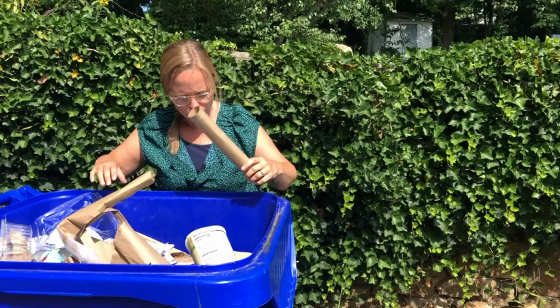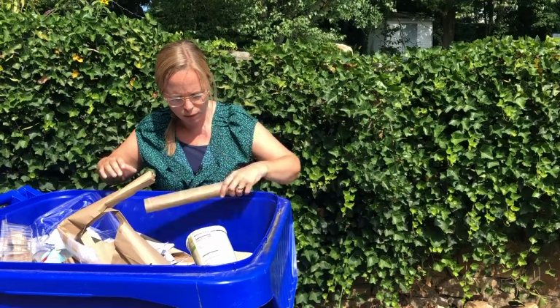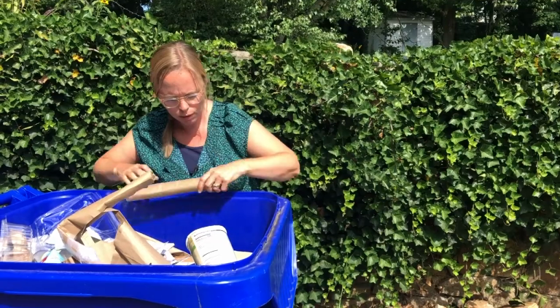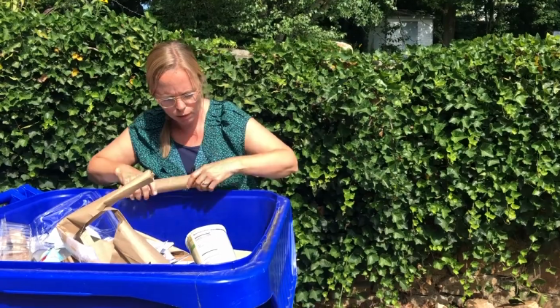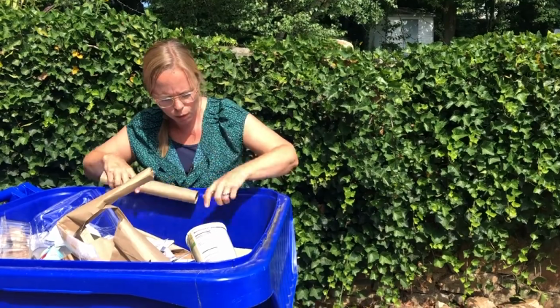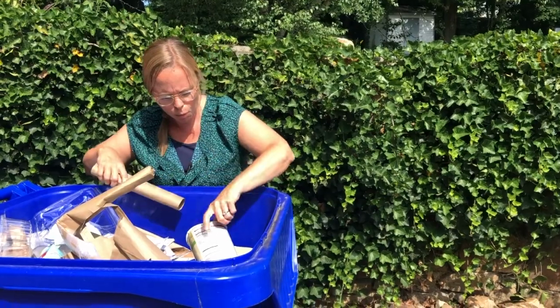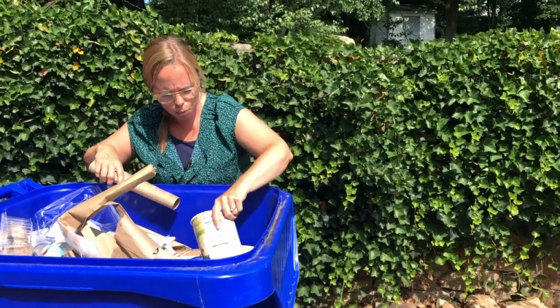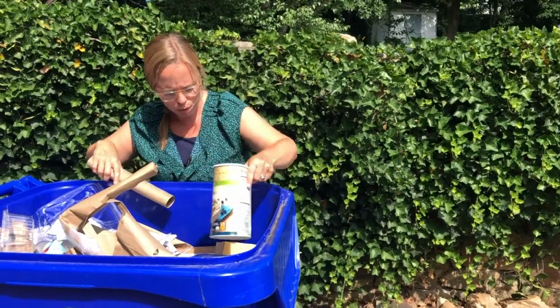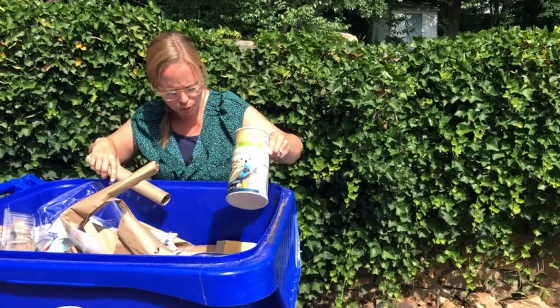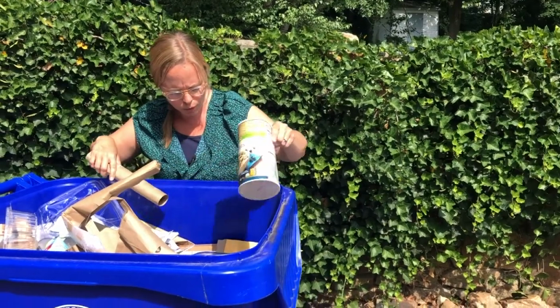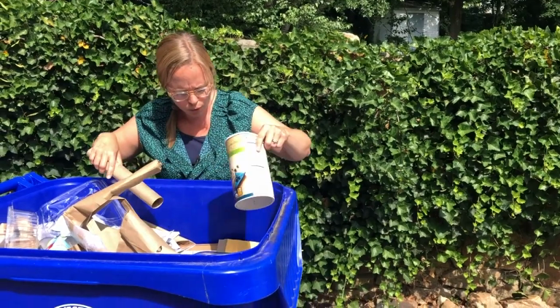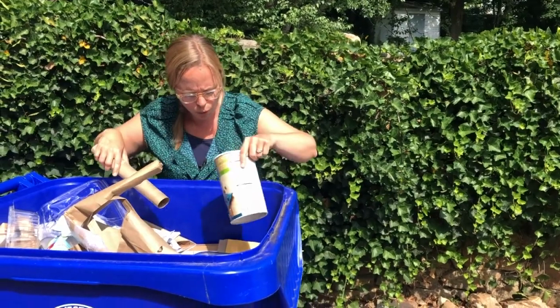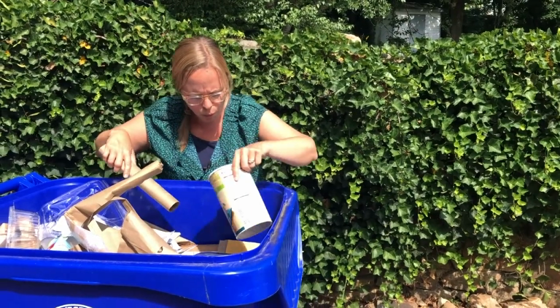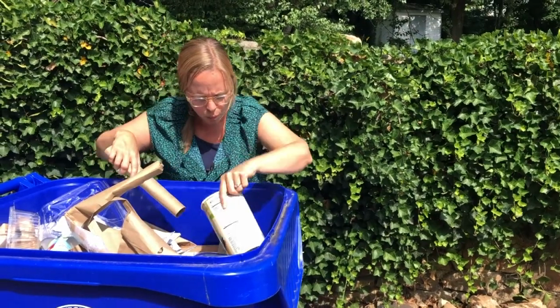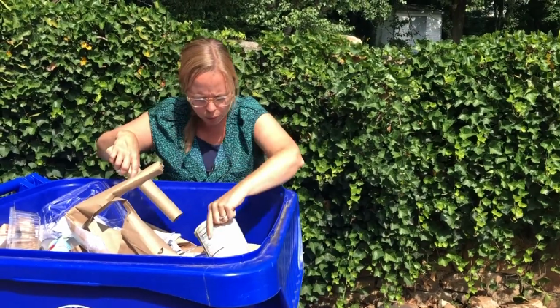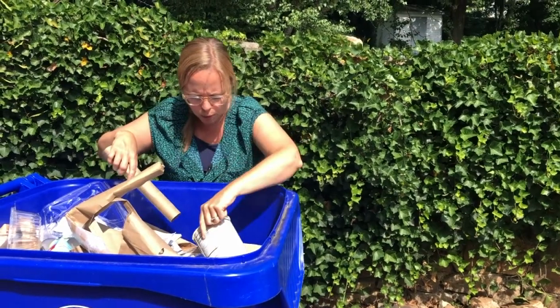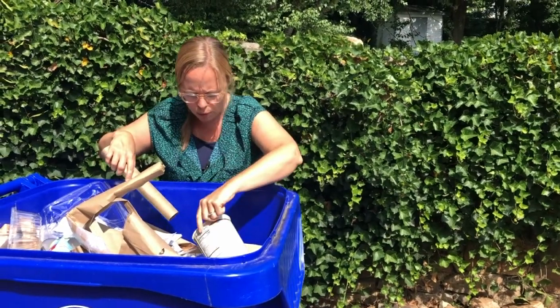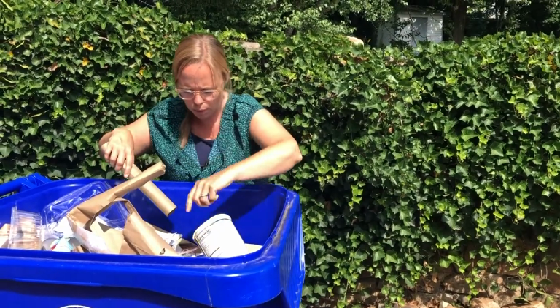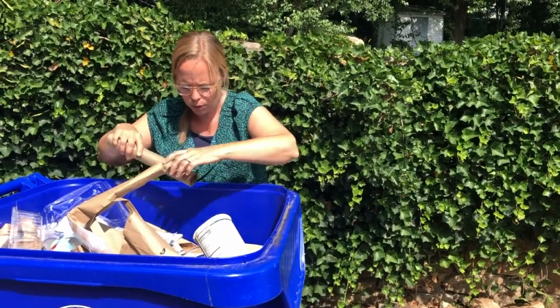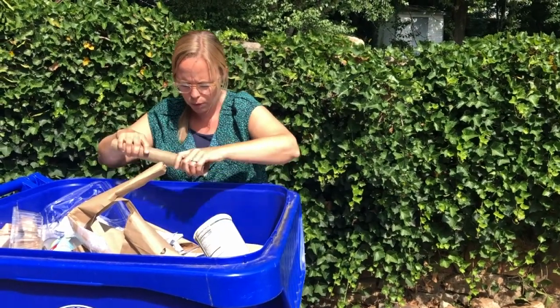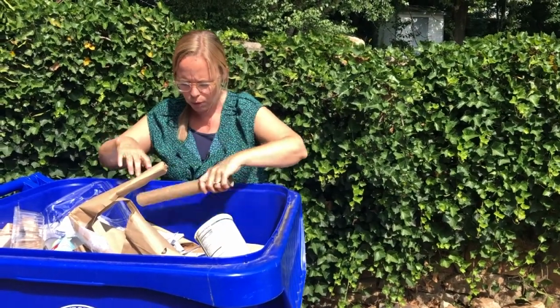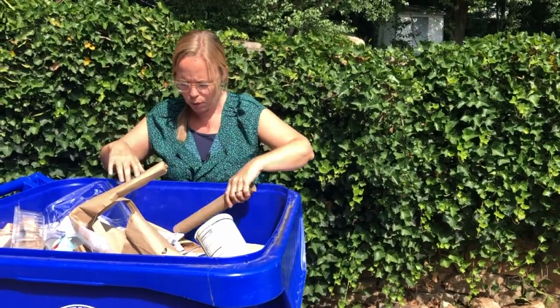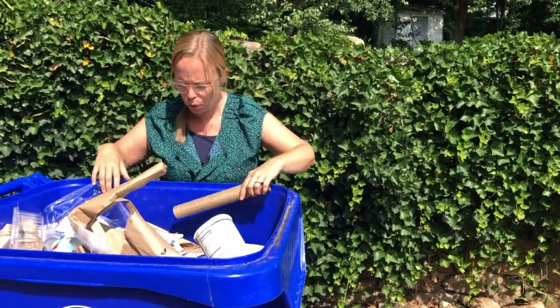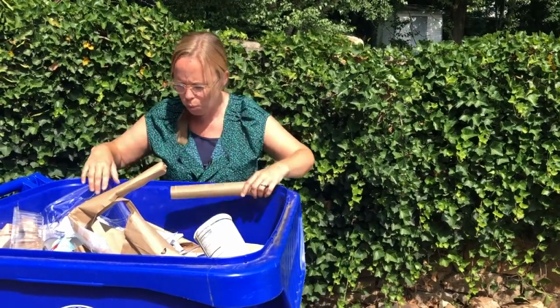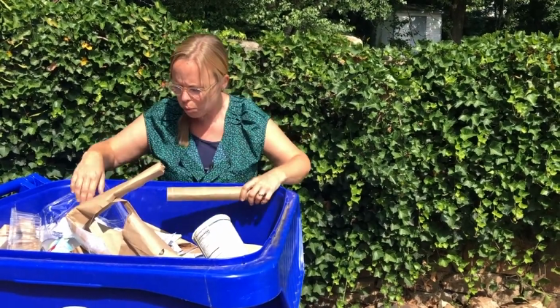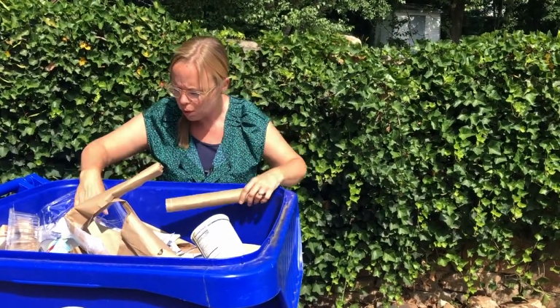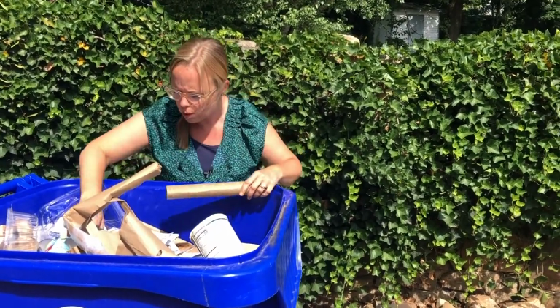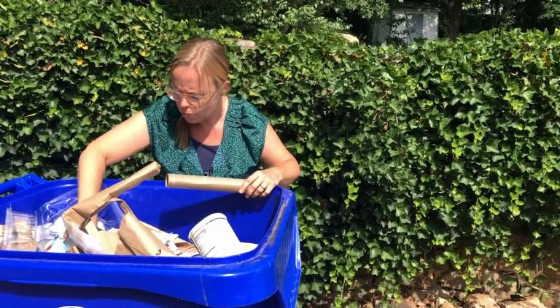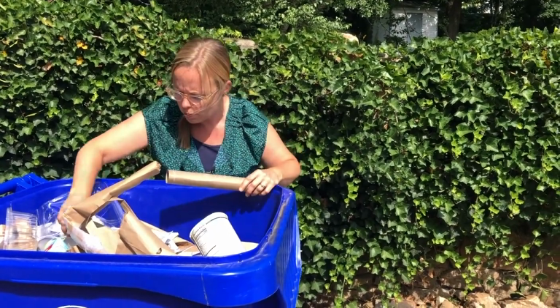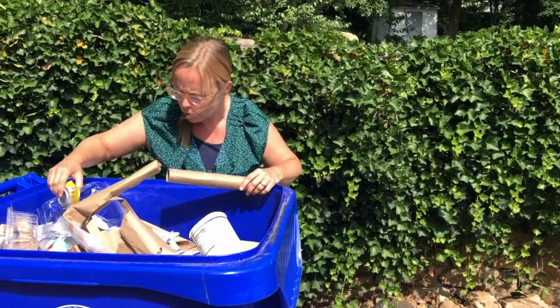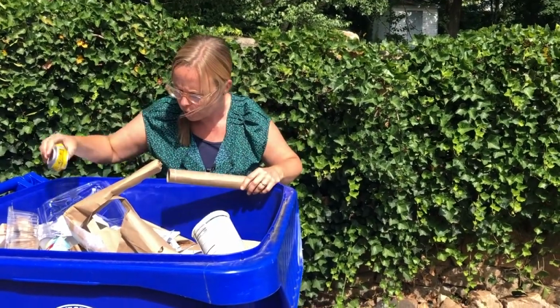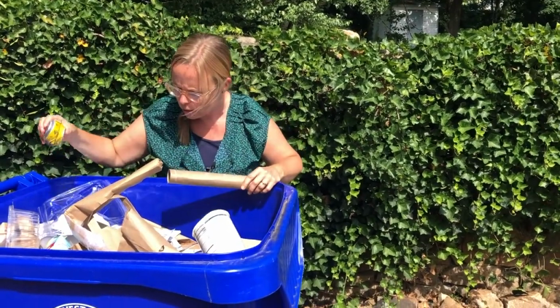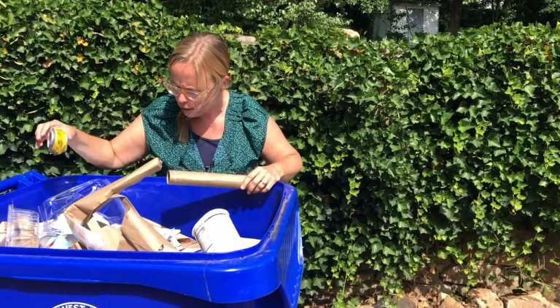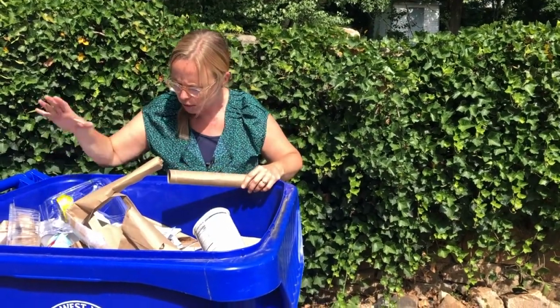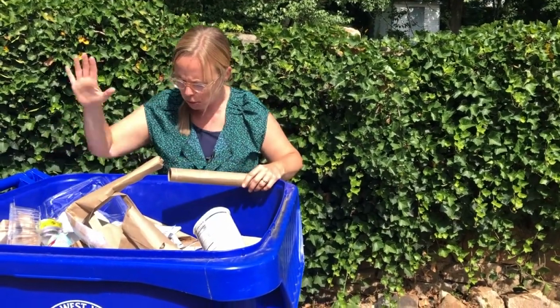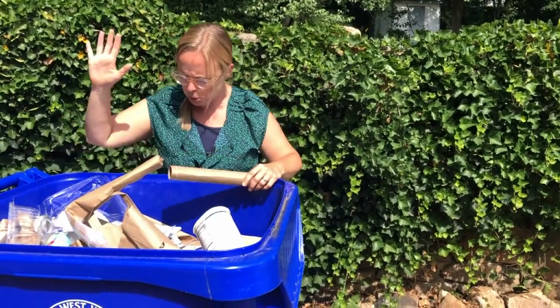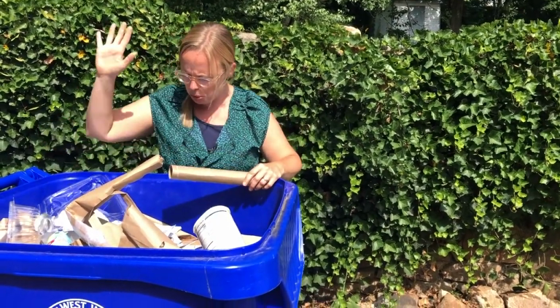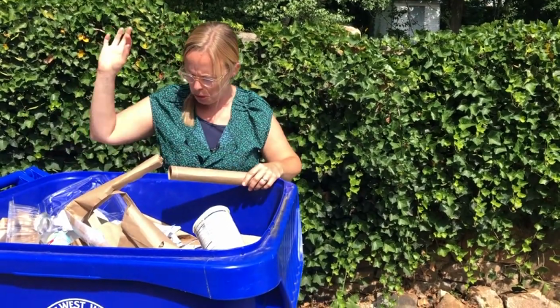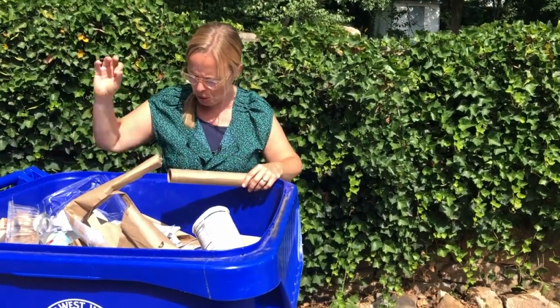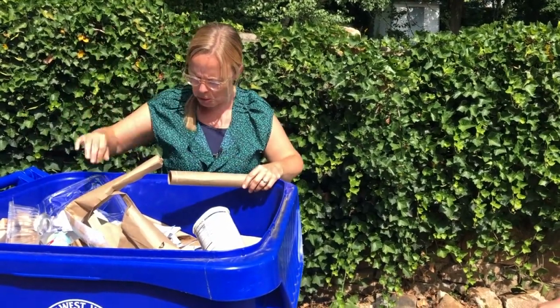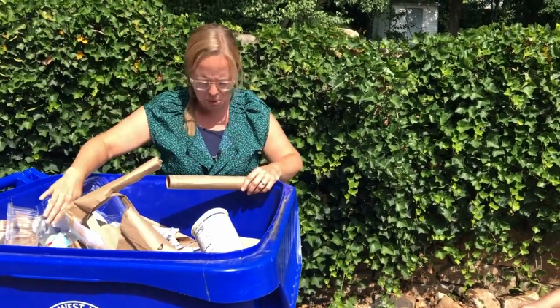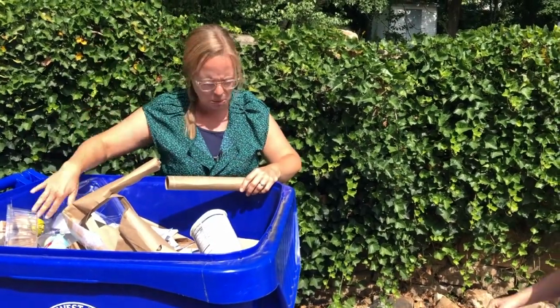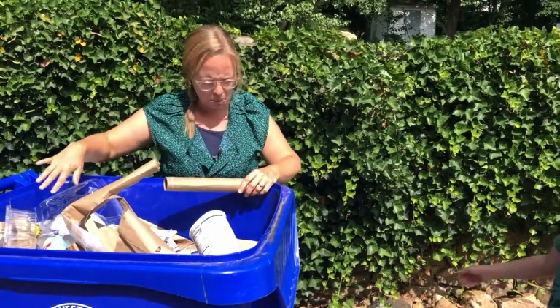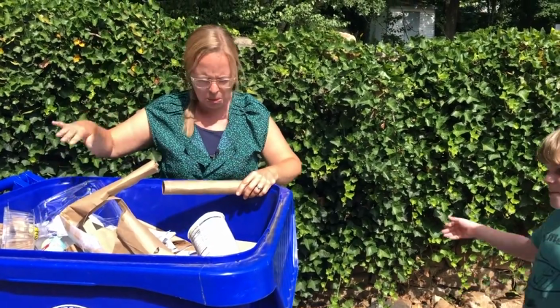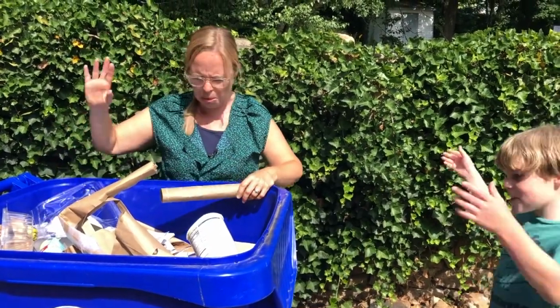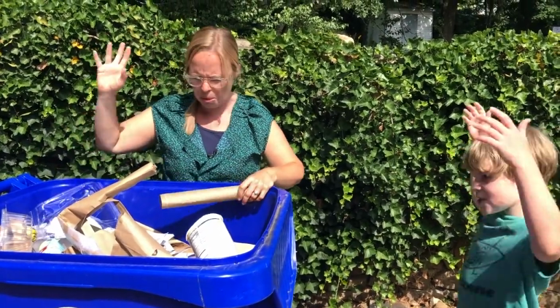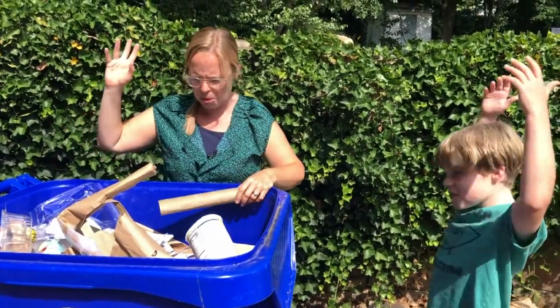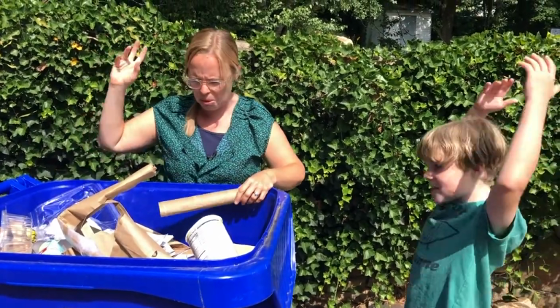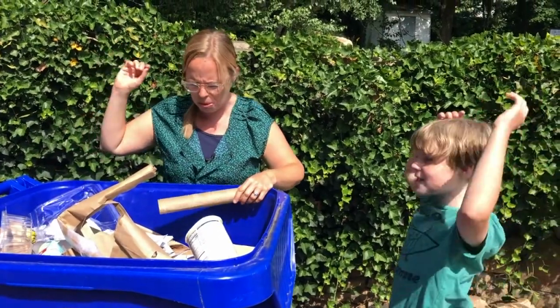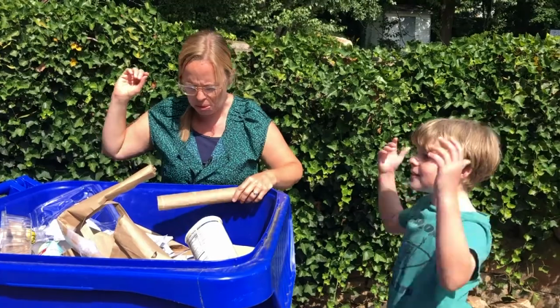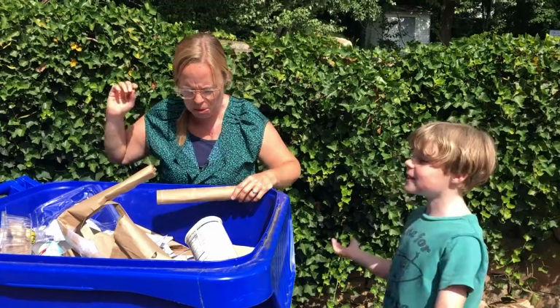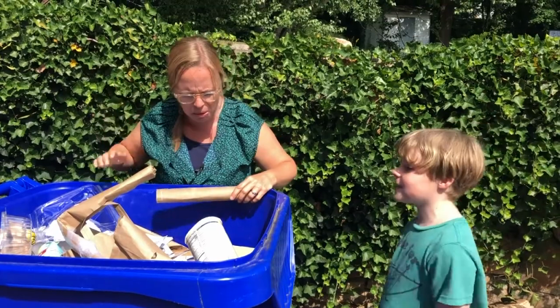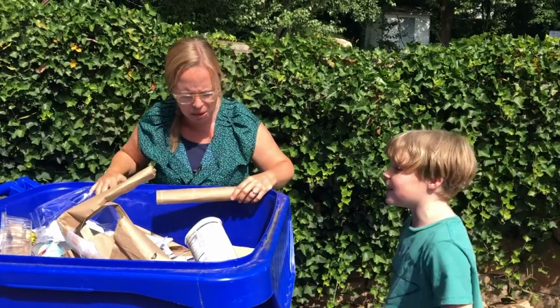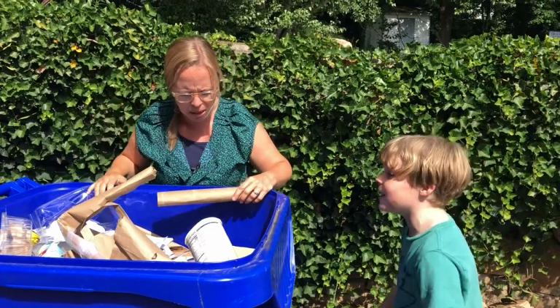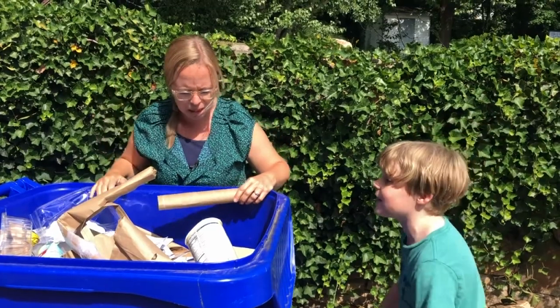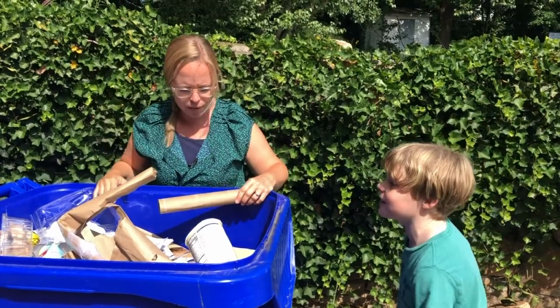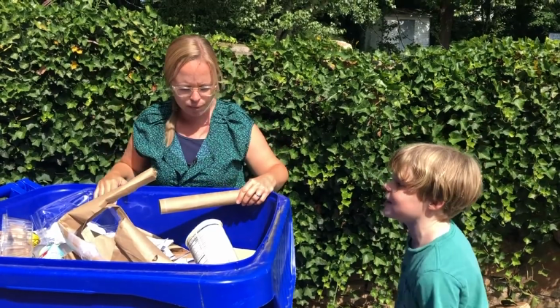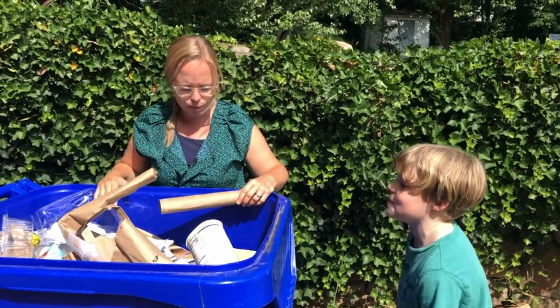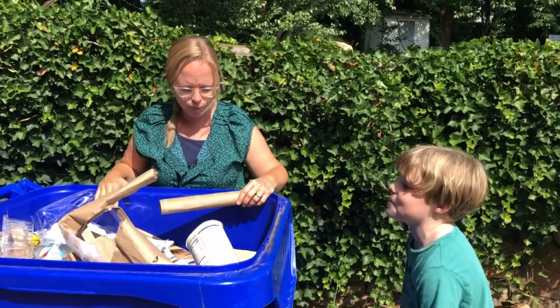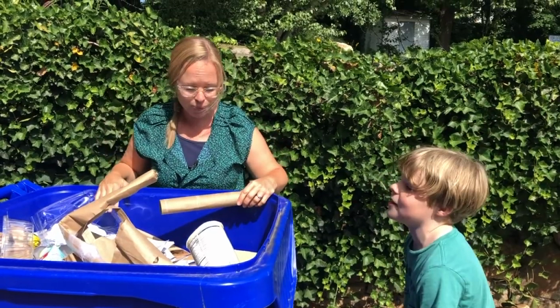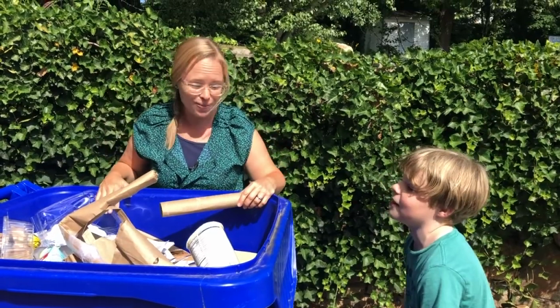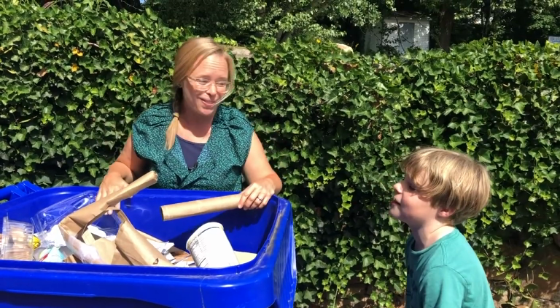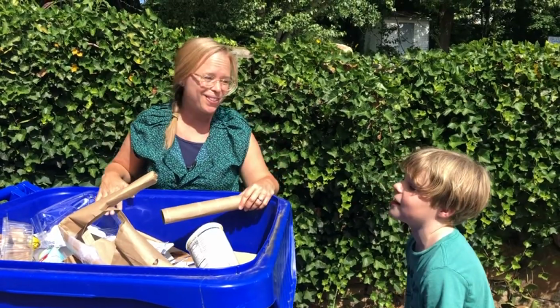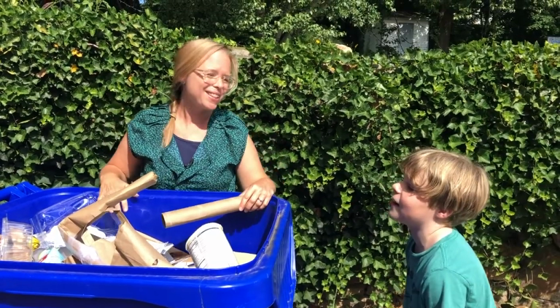Nope. Nope. Nope. Oh no. Mom, are you in the recycling bin again?